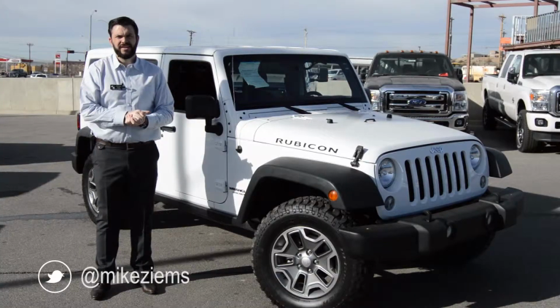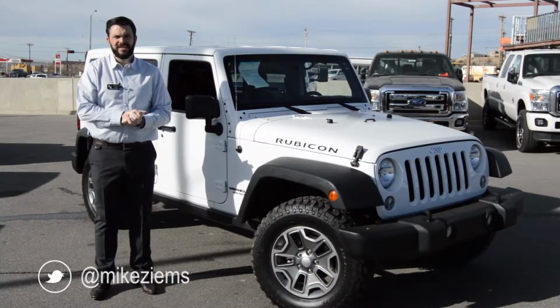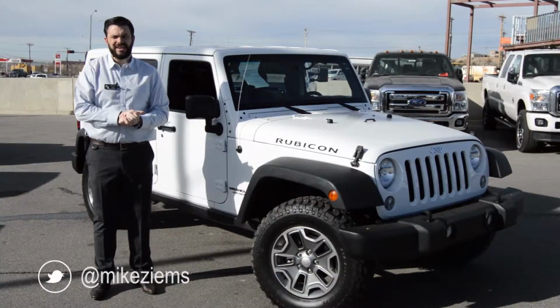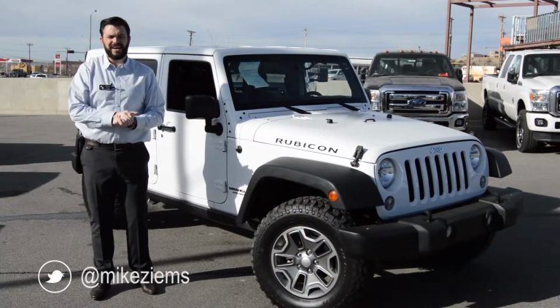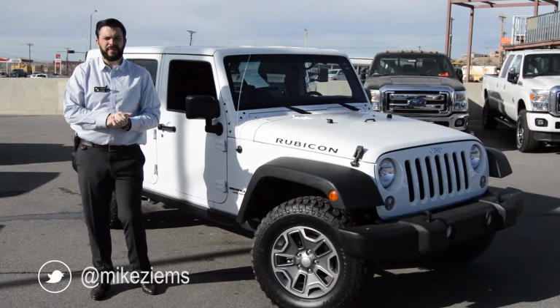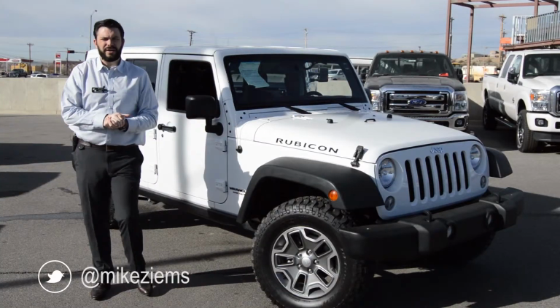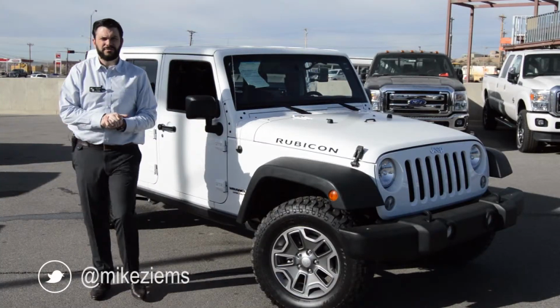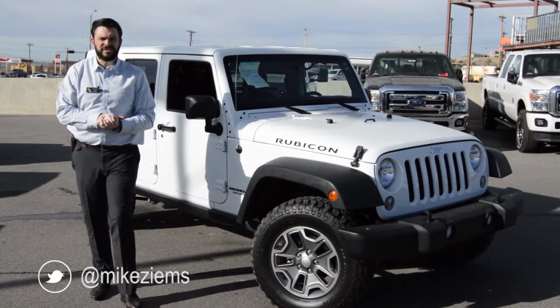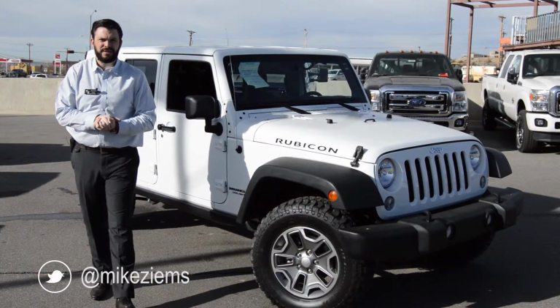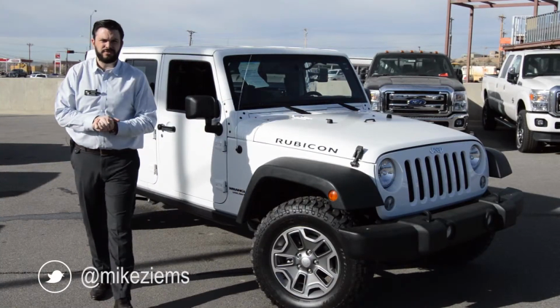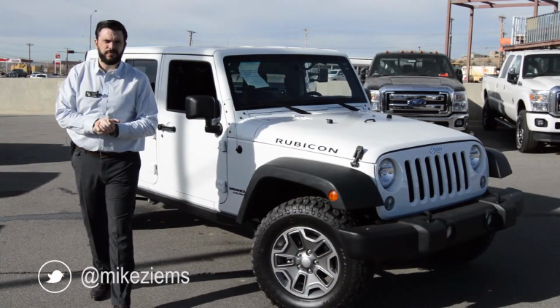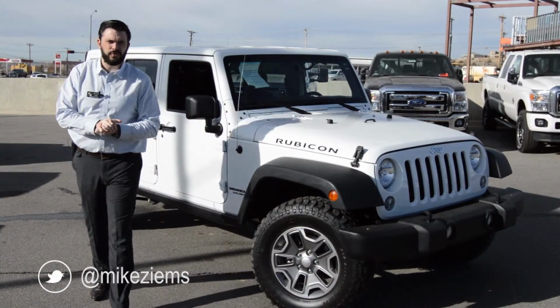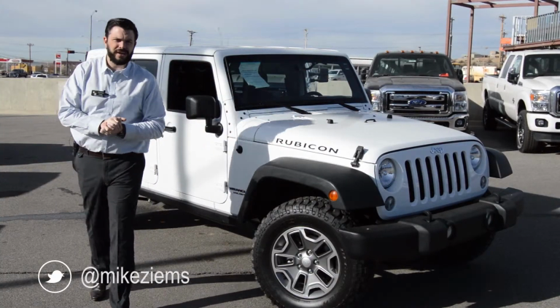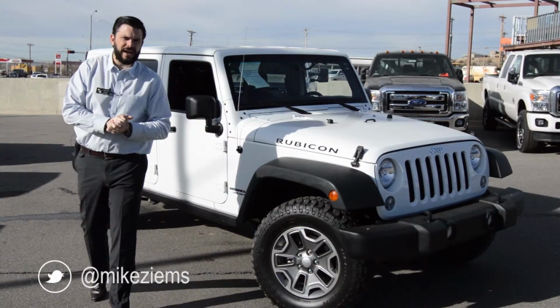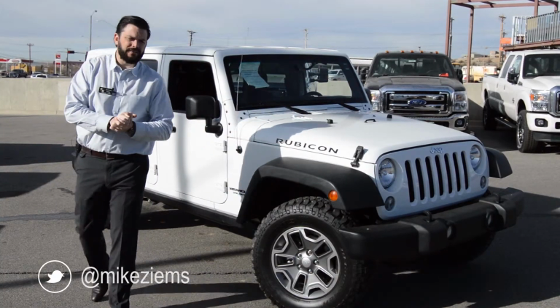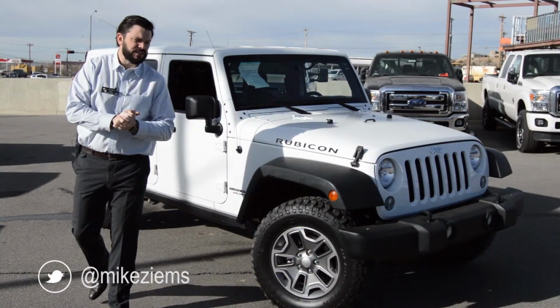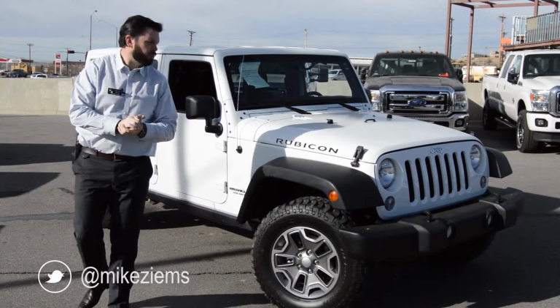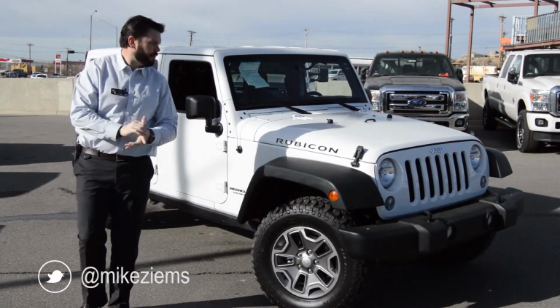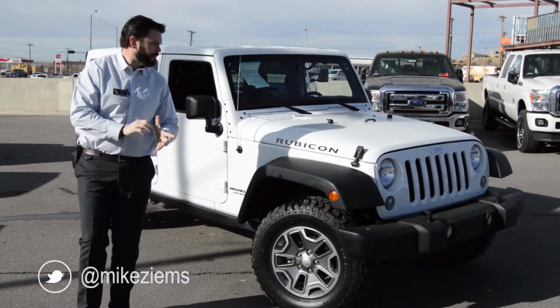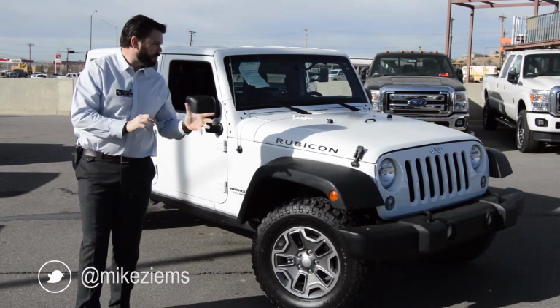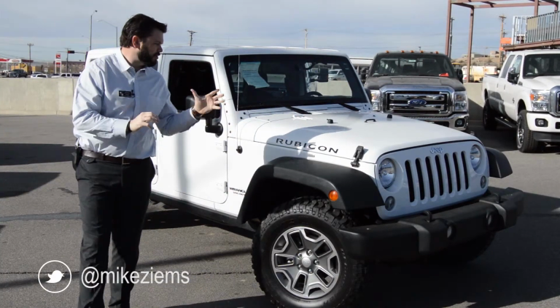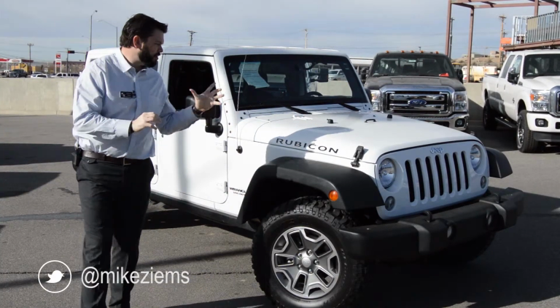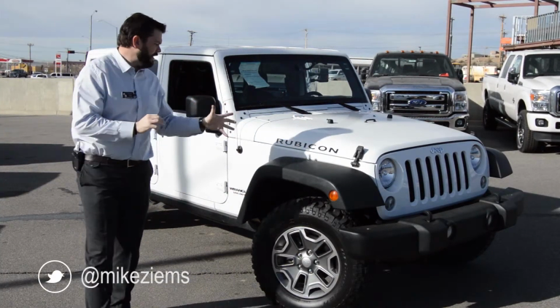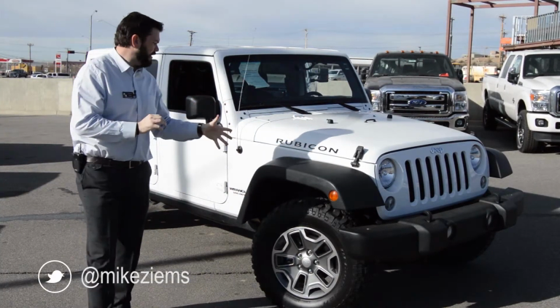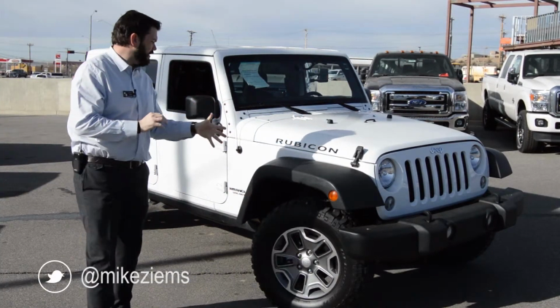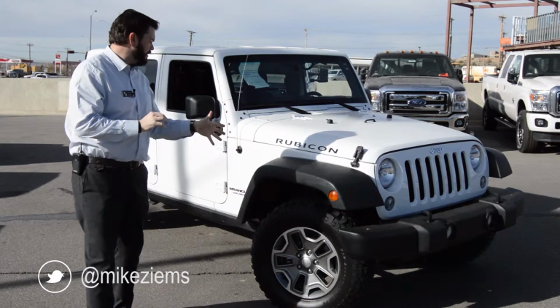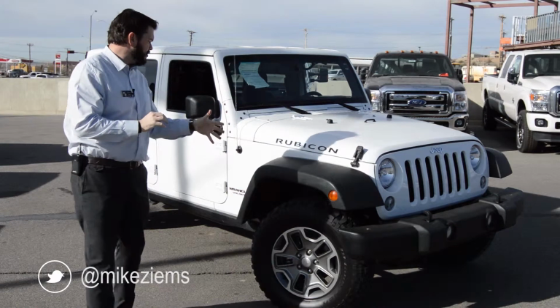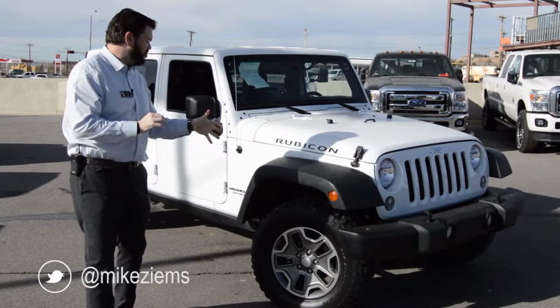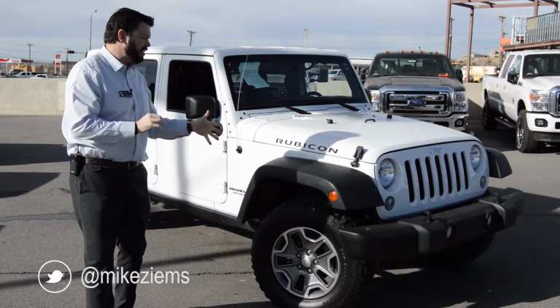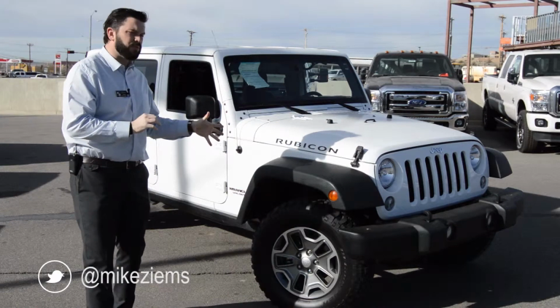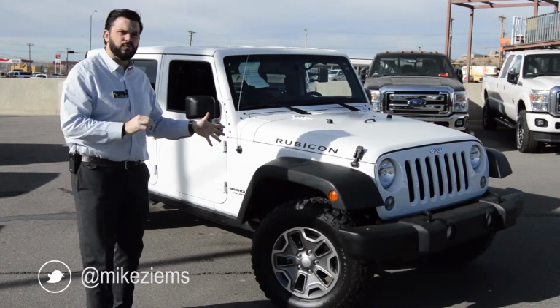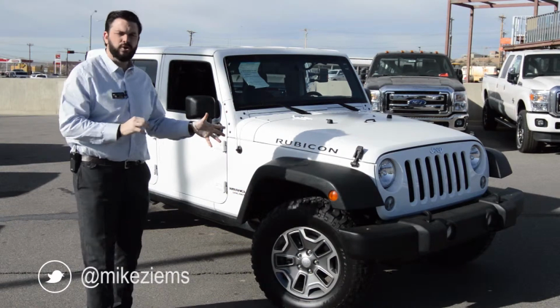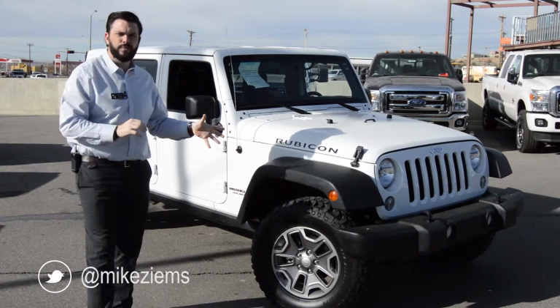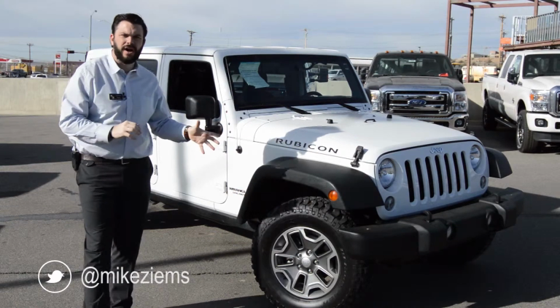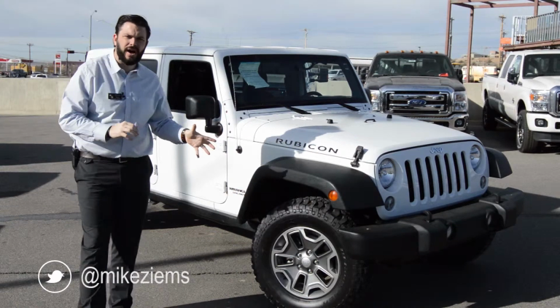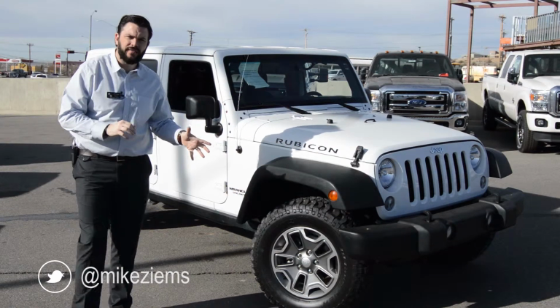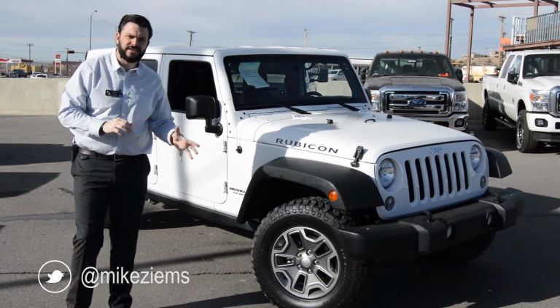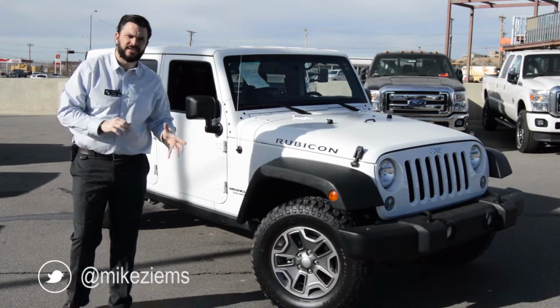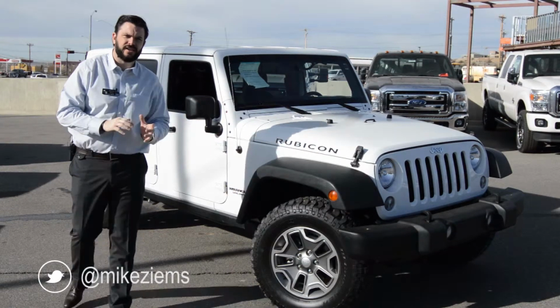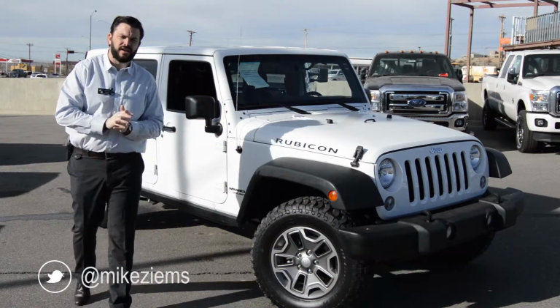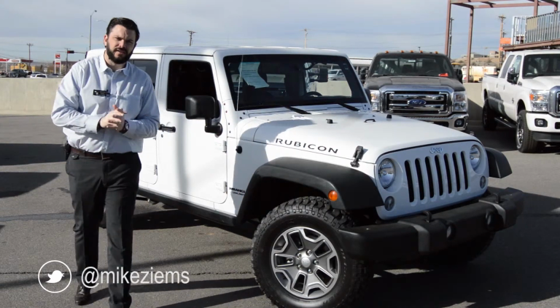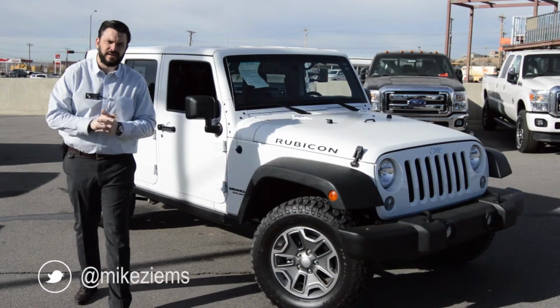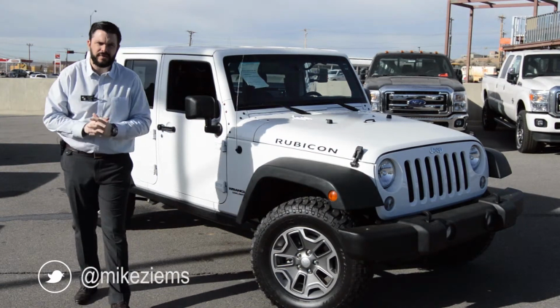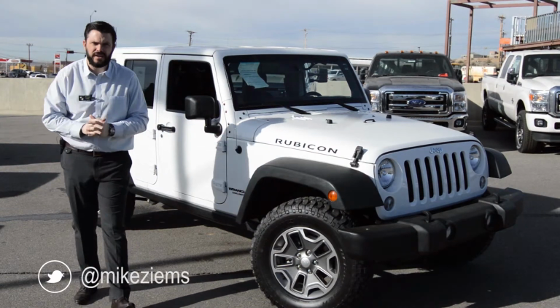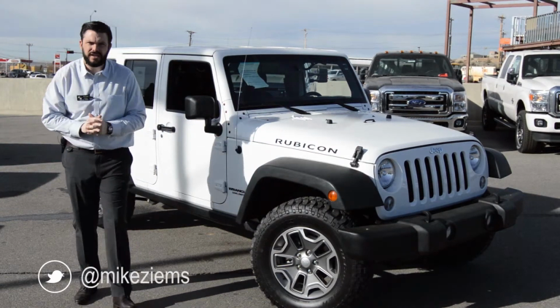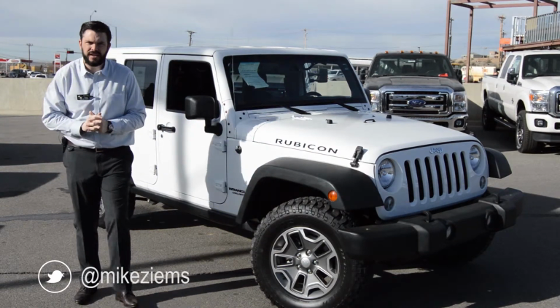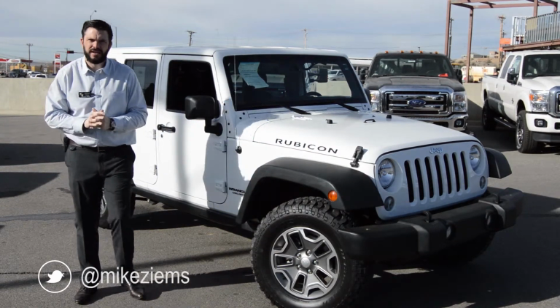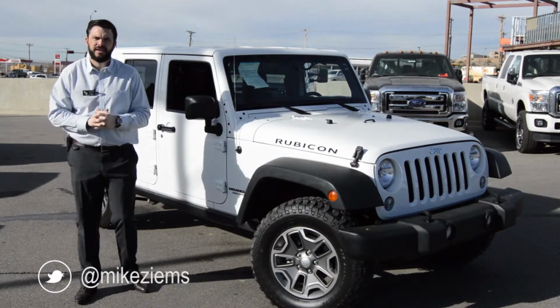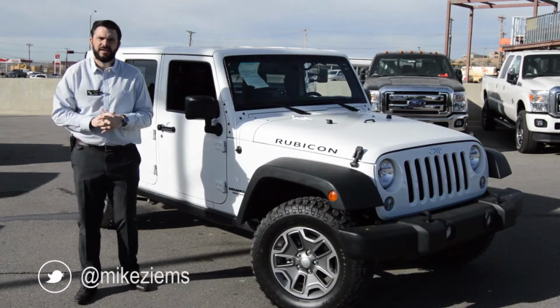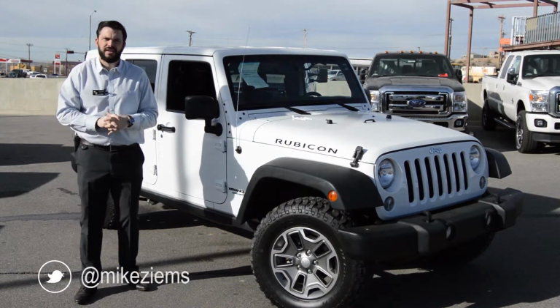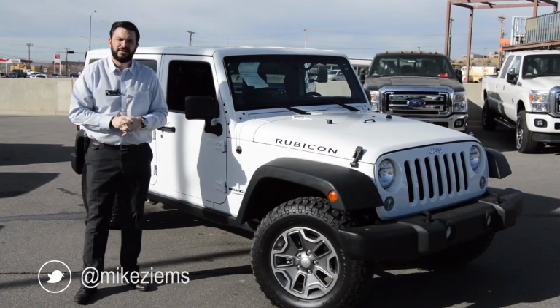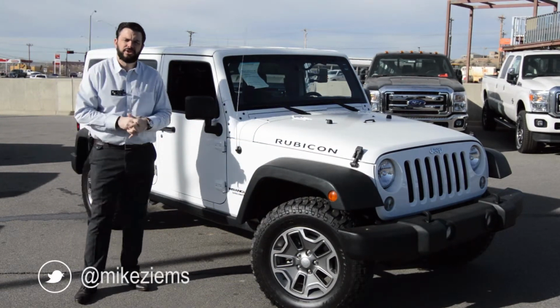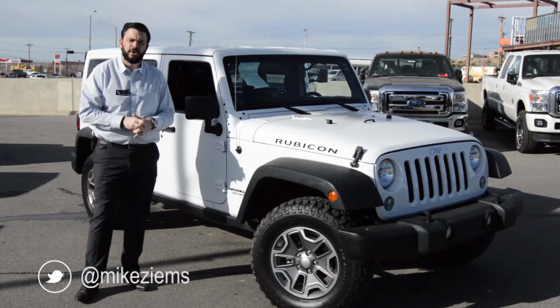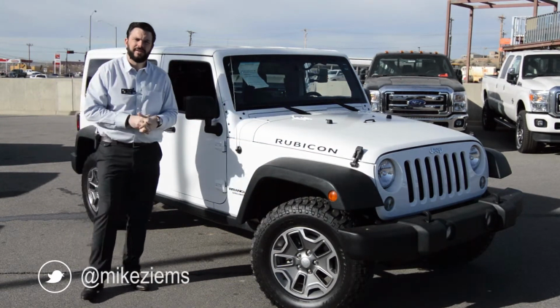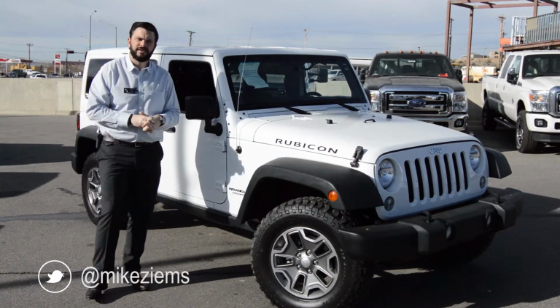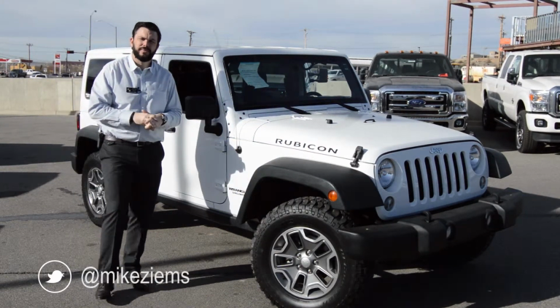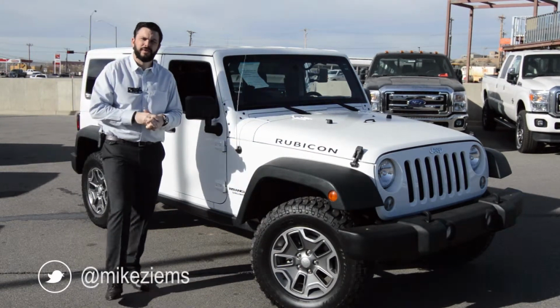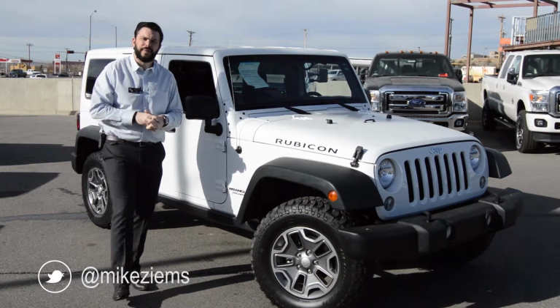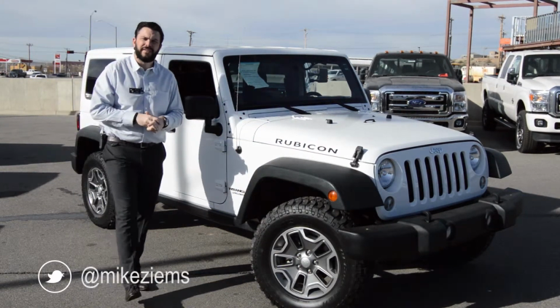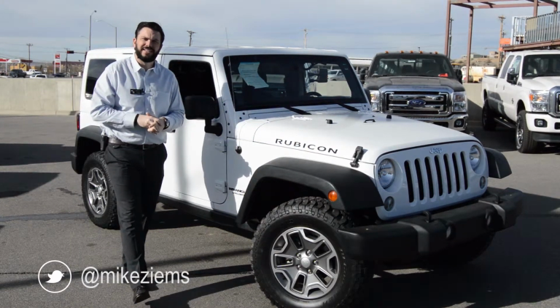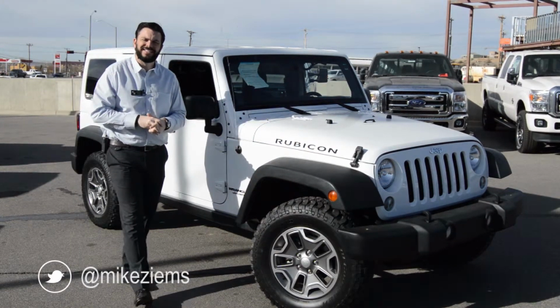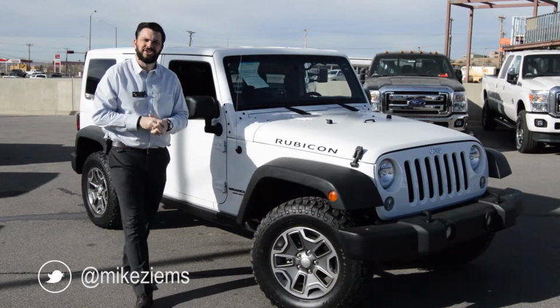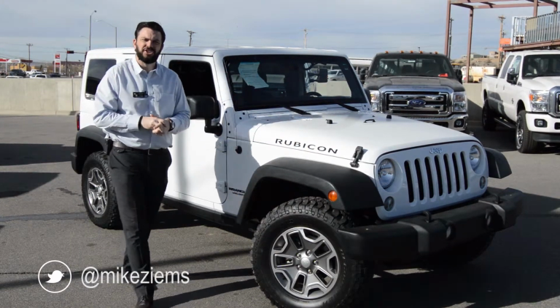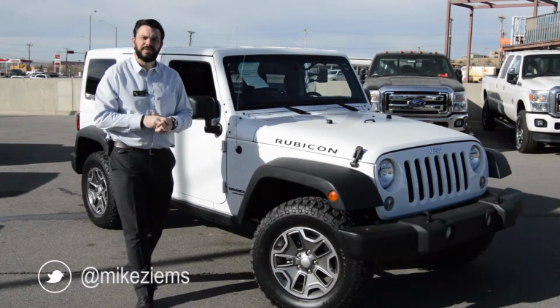Hi, I'm Mike with Zymes Ford. I have a 2014 Jeep Rubicon — this is an unlimited. Let me show you a little bit about this Jeep.